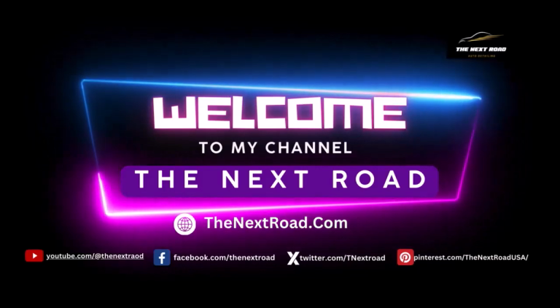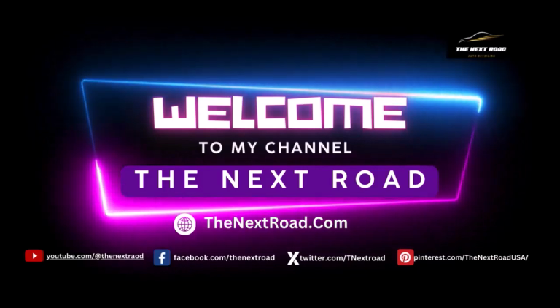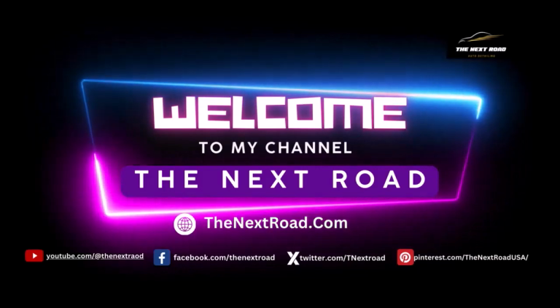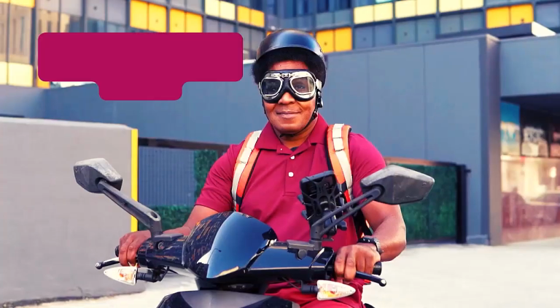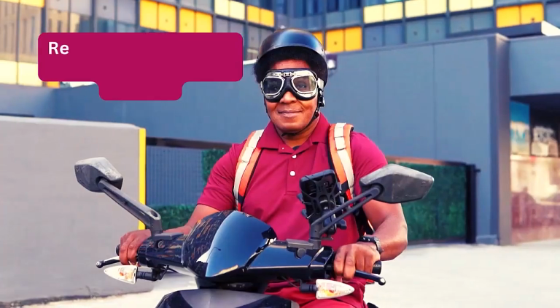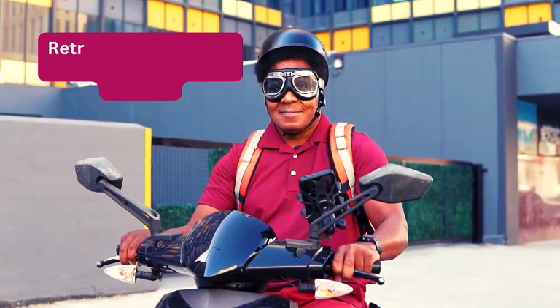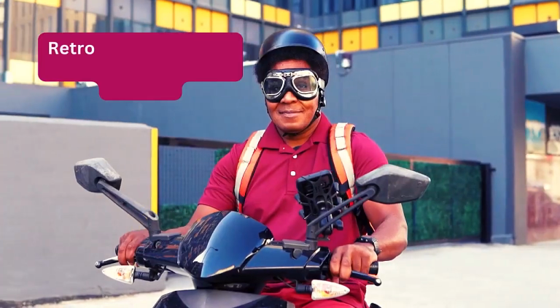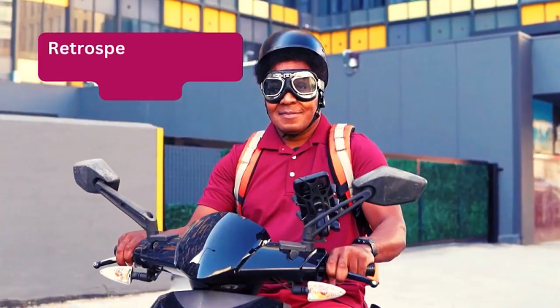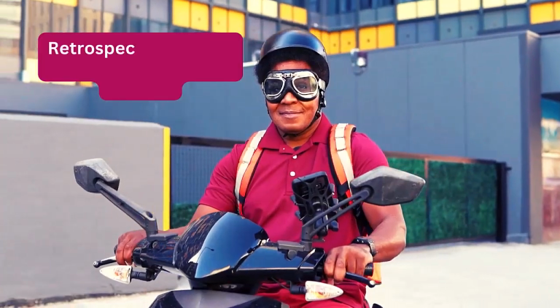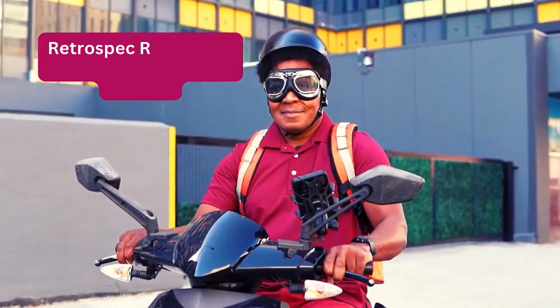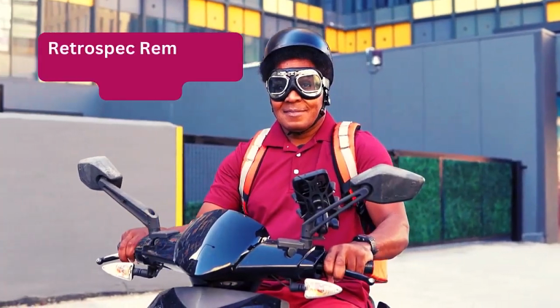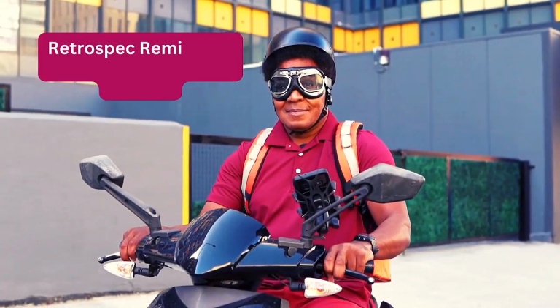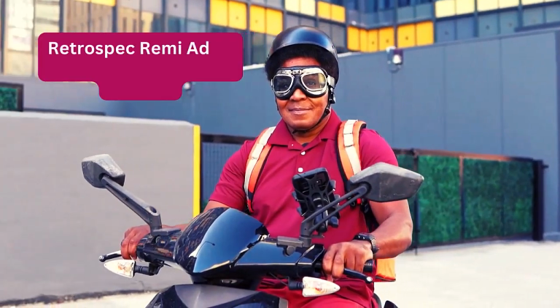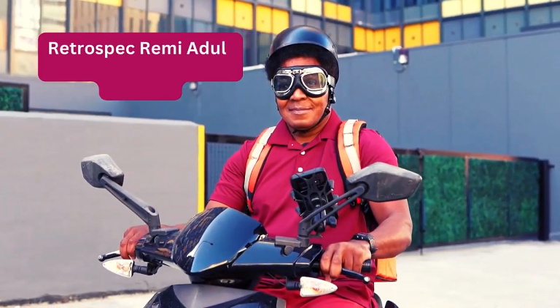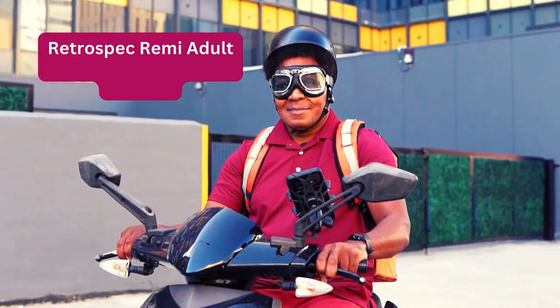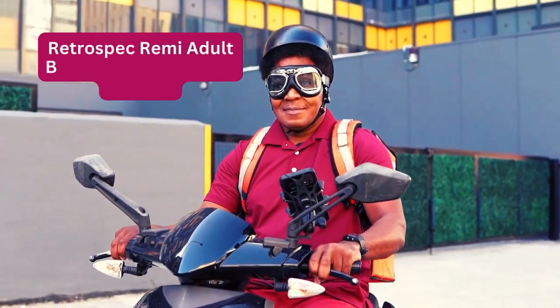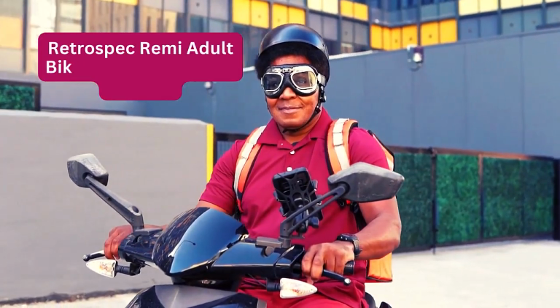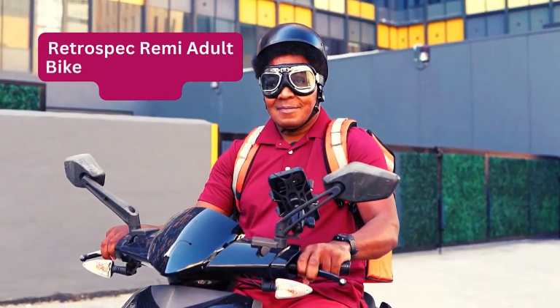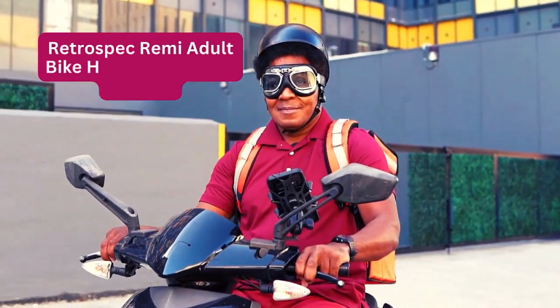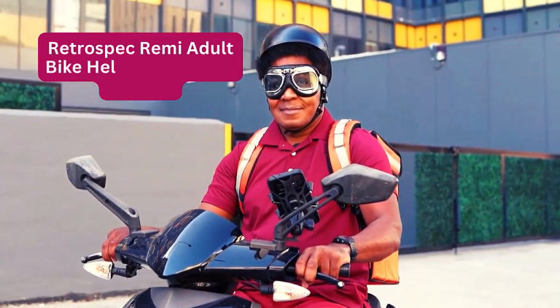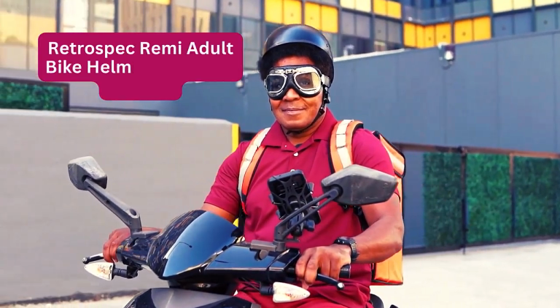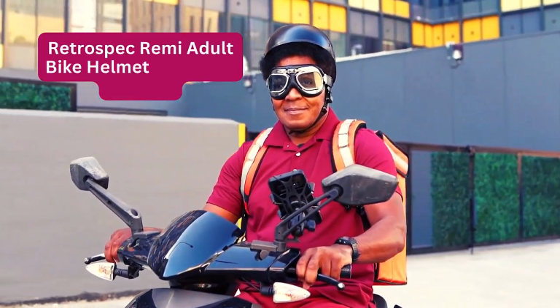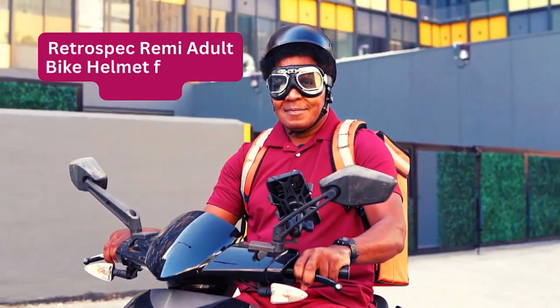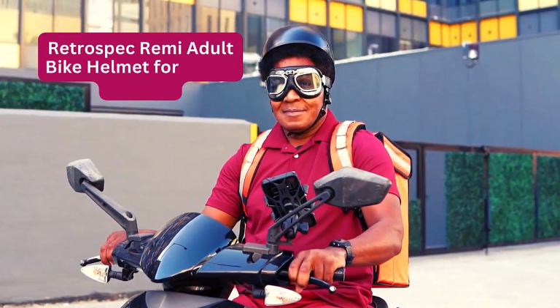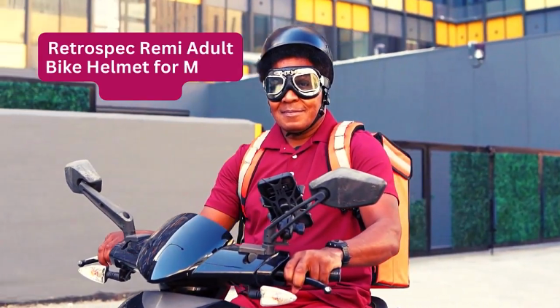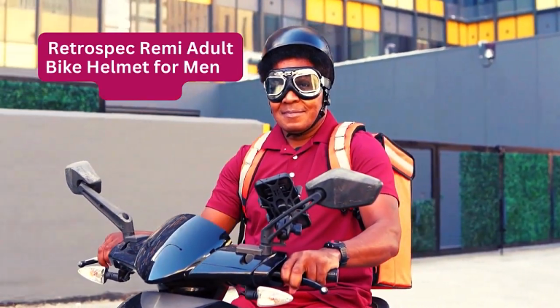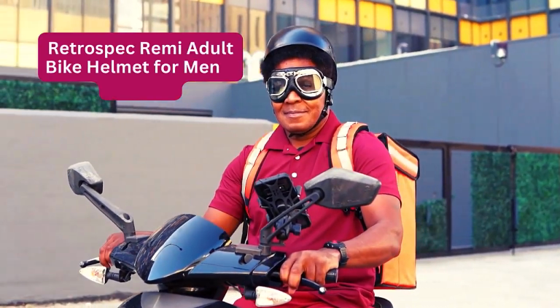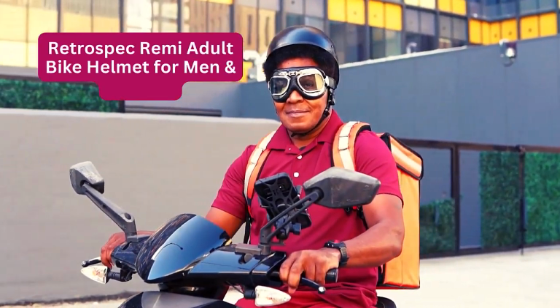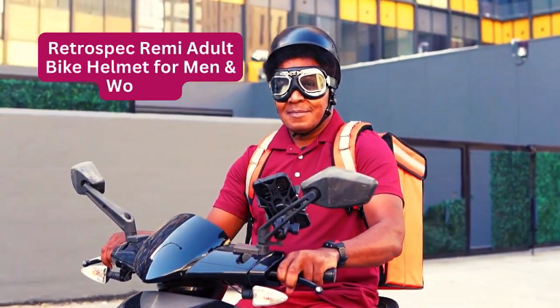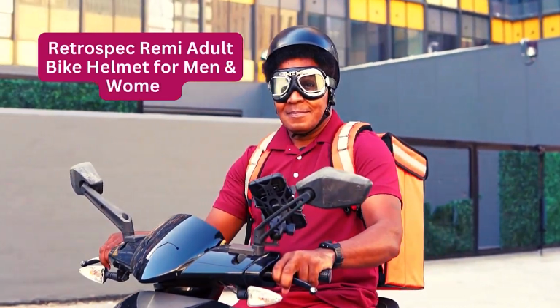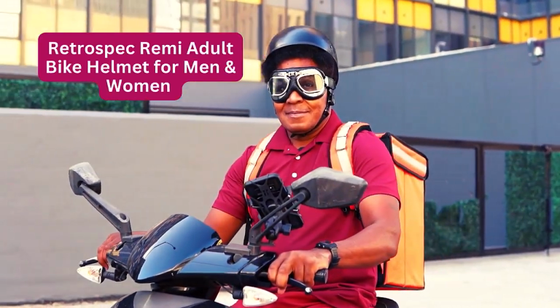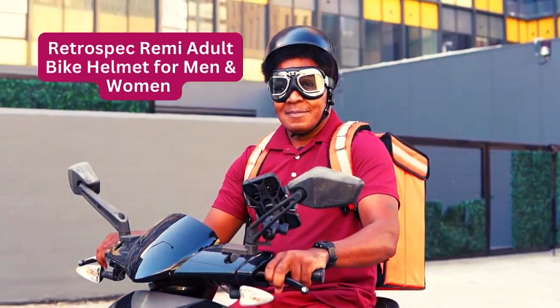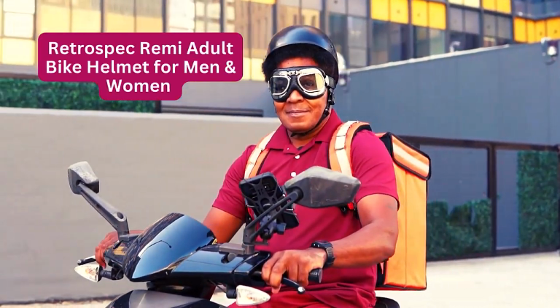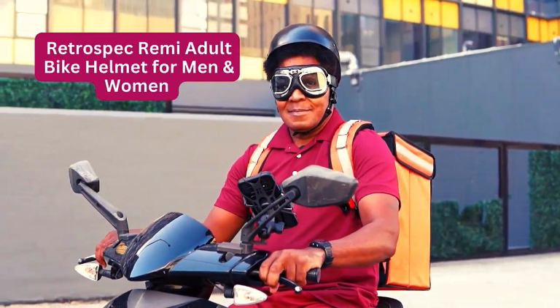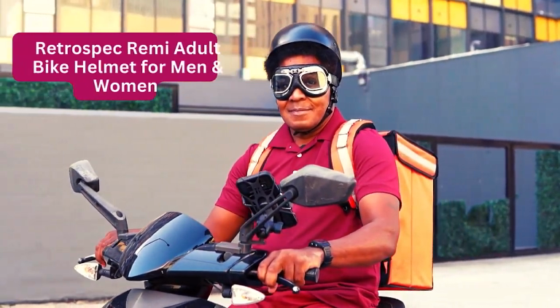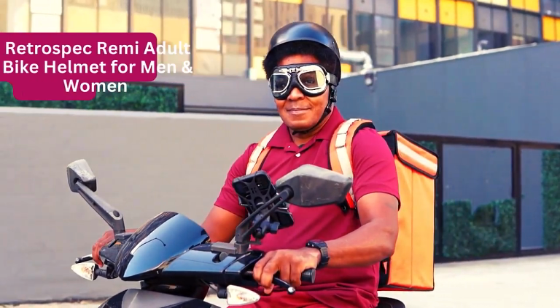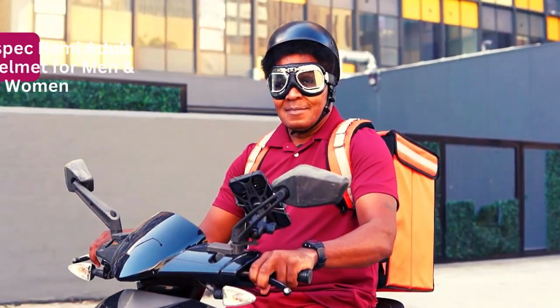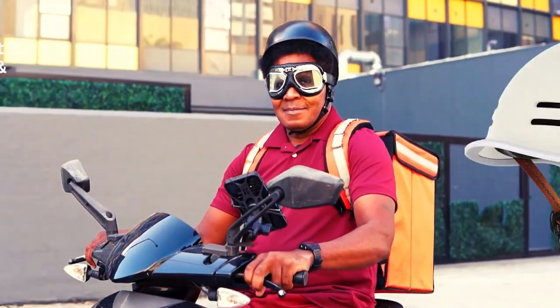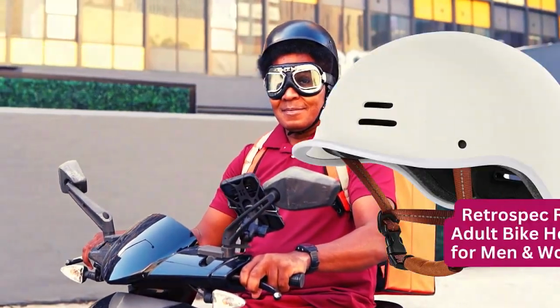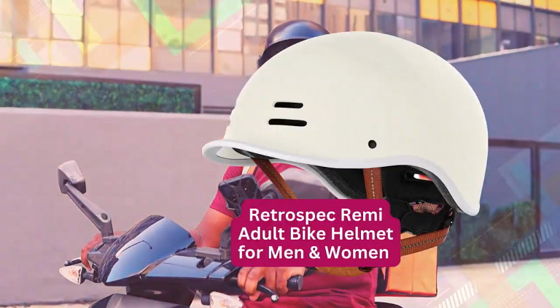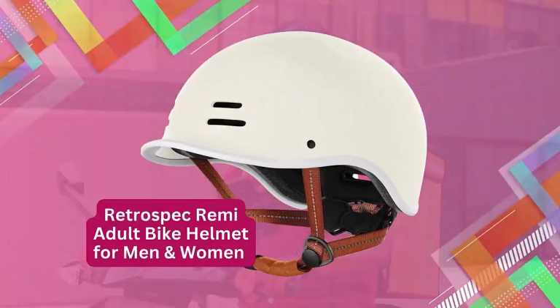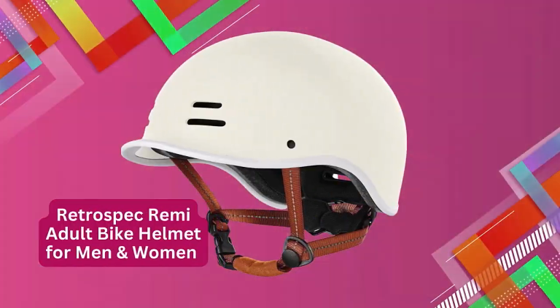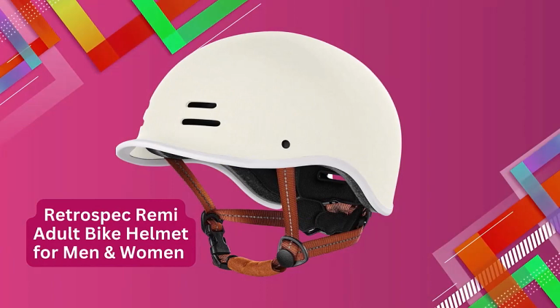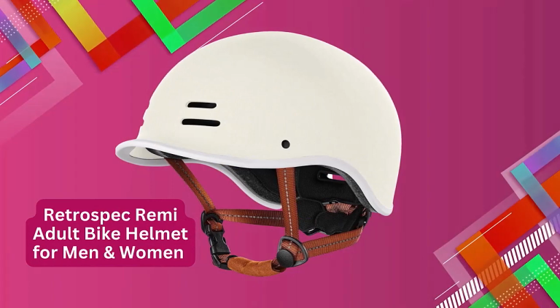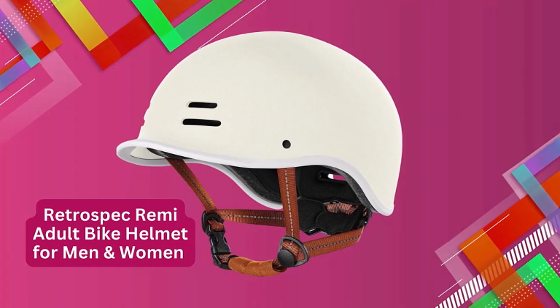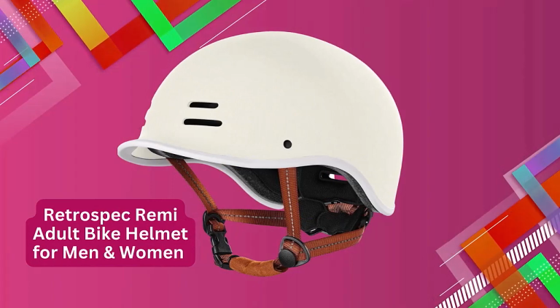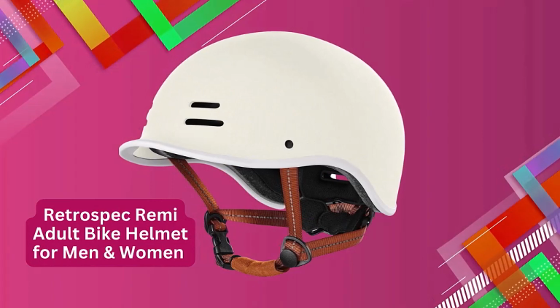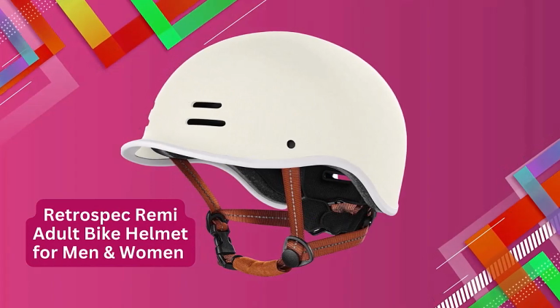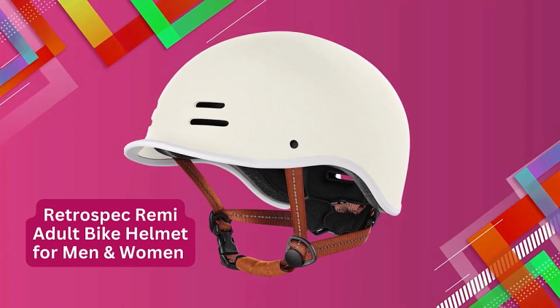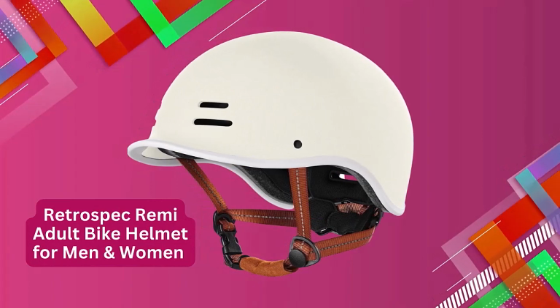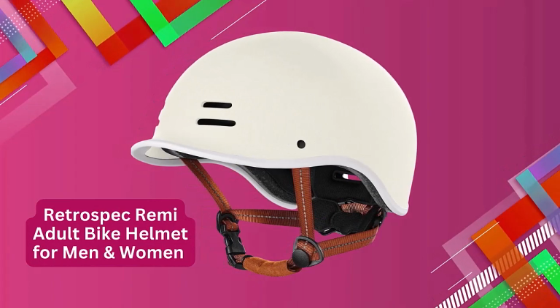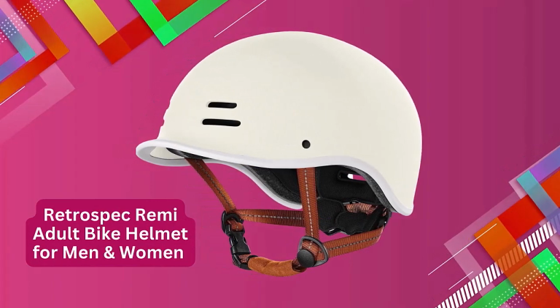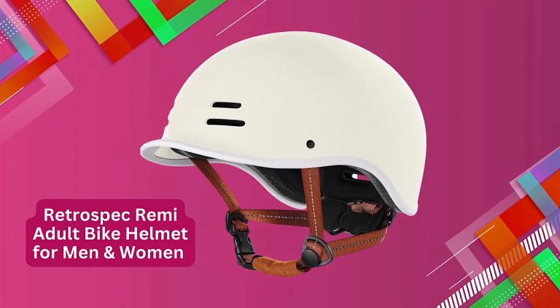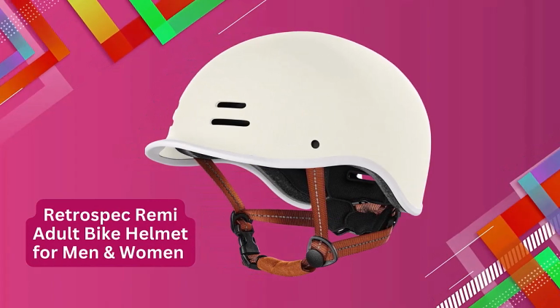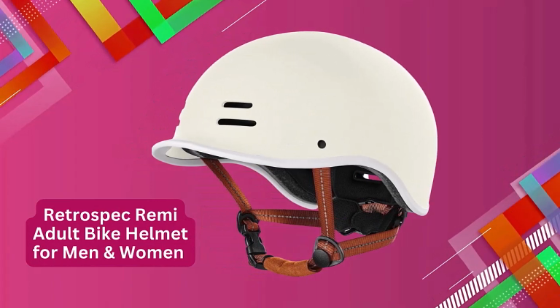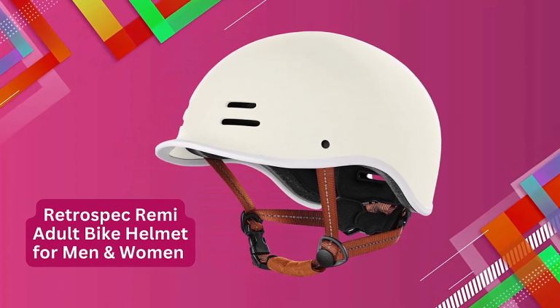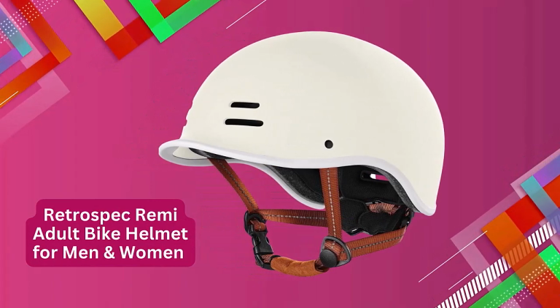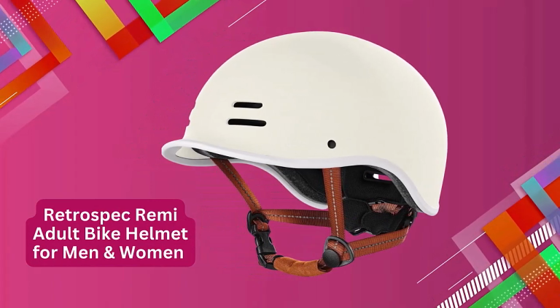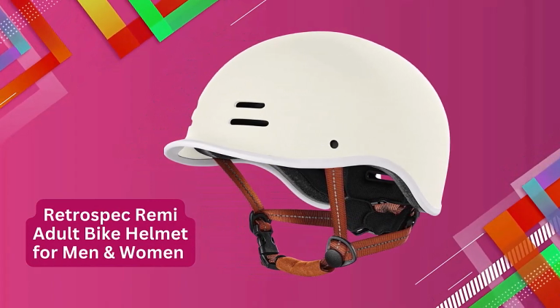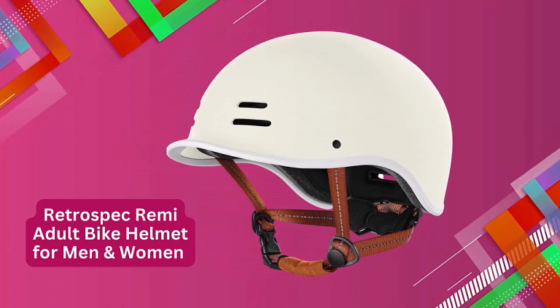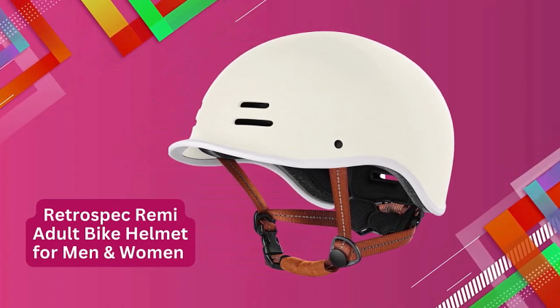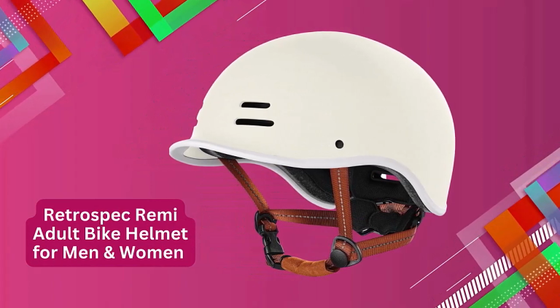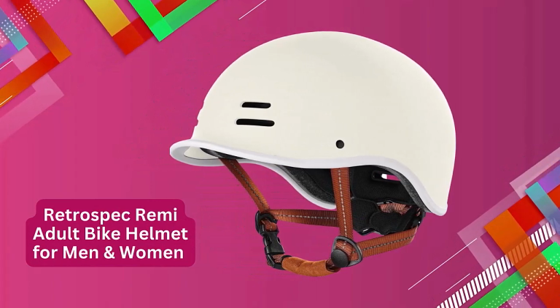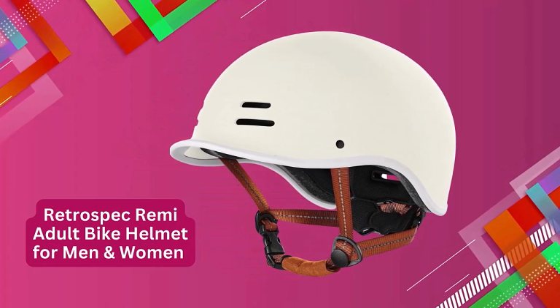Hi, welcome to my channel The Next Road. In this video we are going to review the Retrospec Remy Adult Bike Helmet.